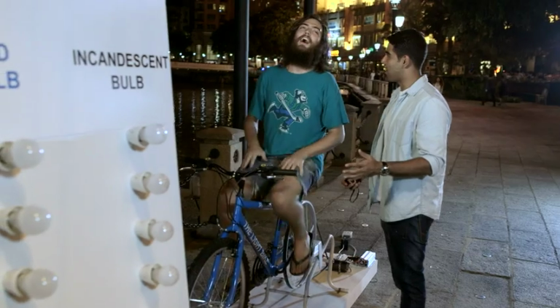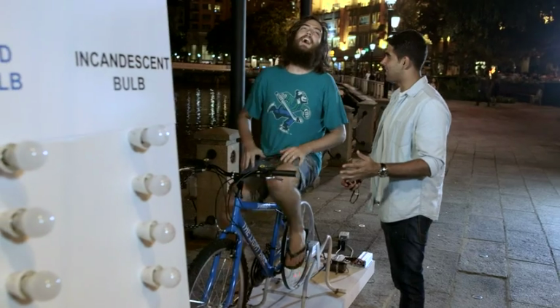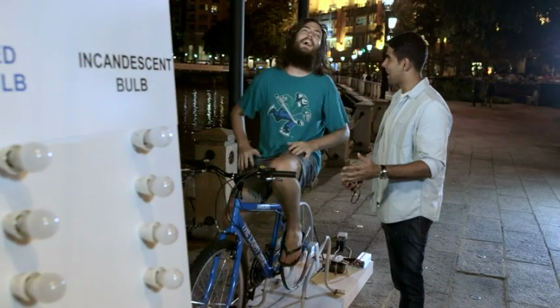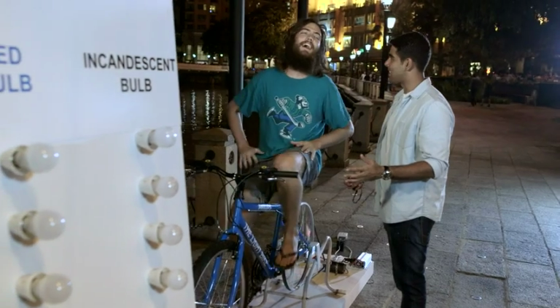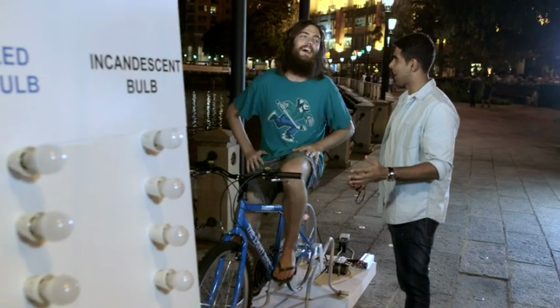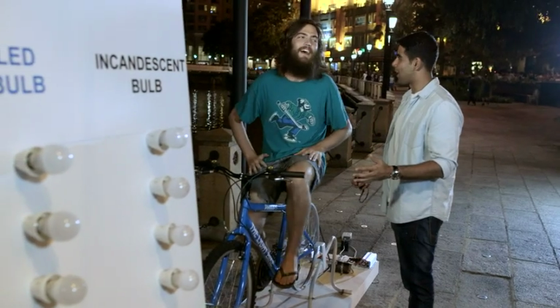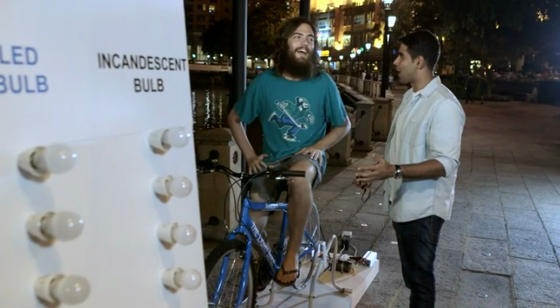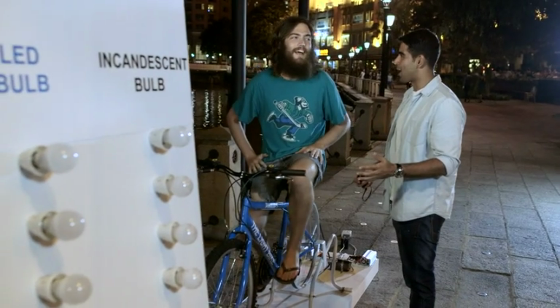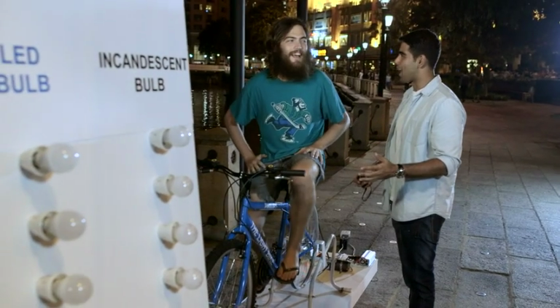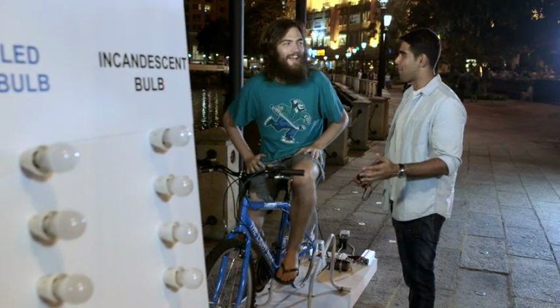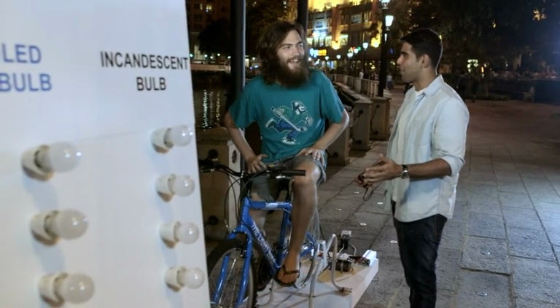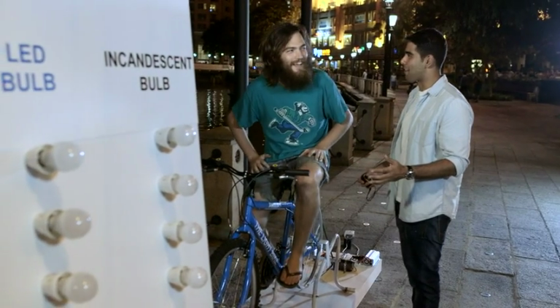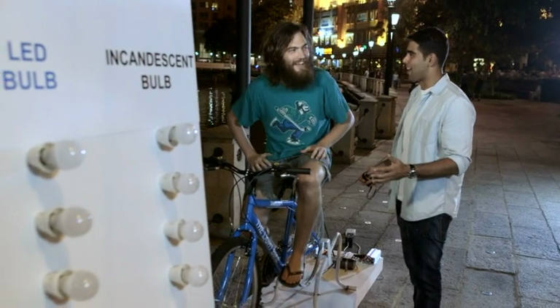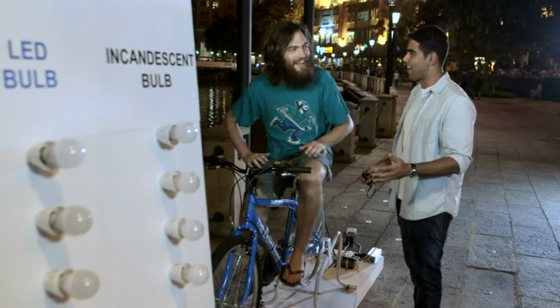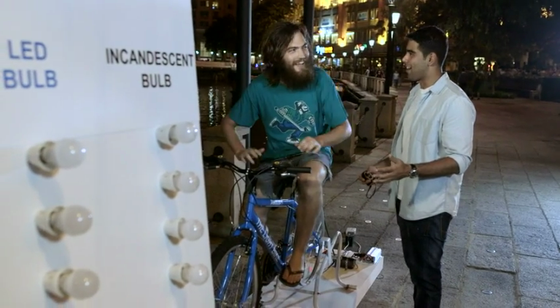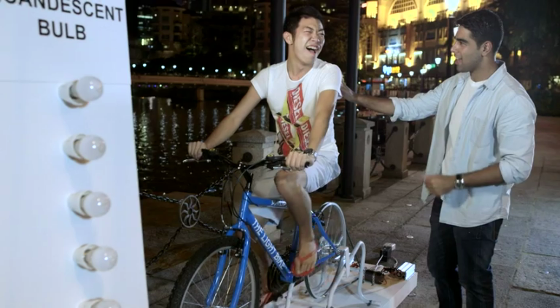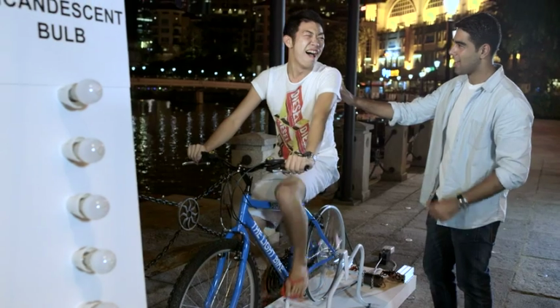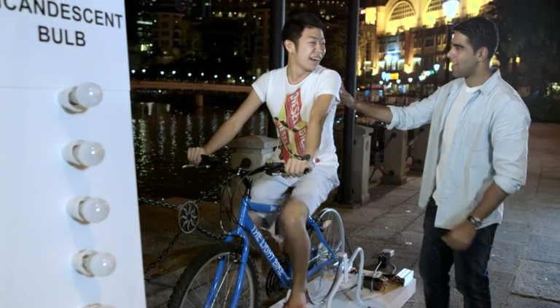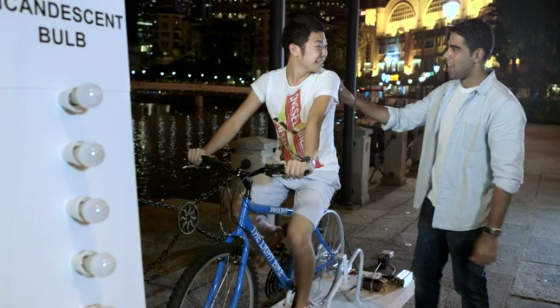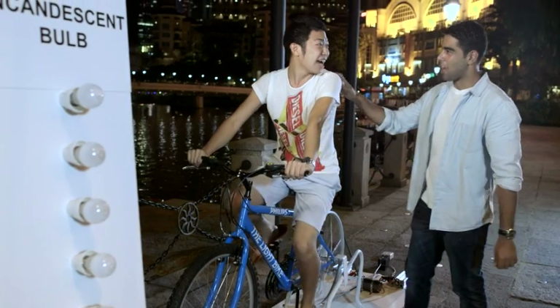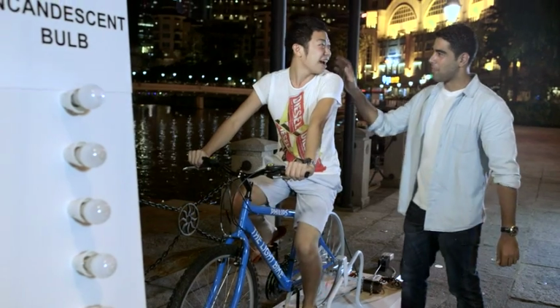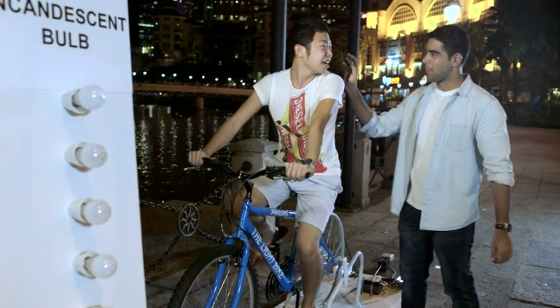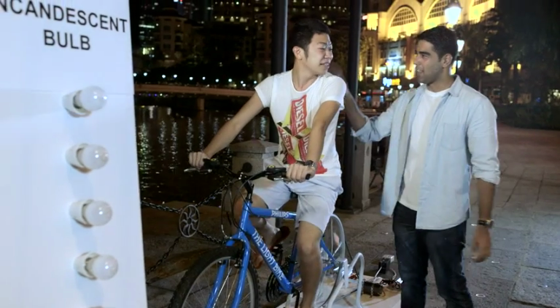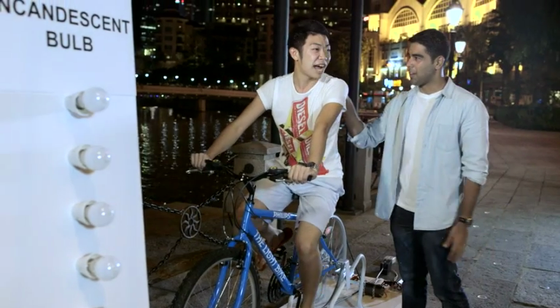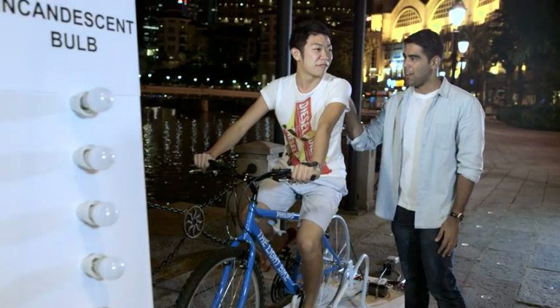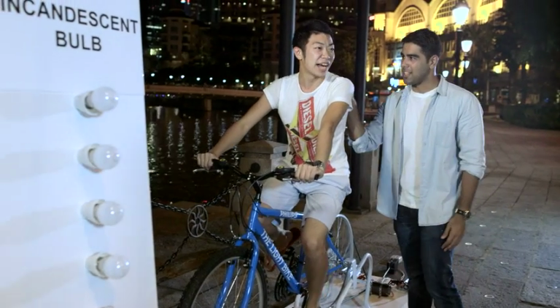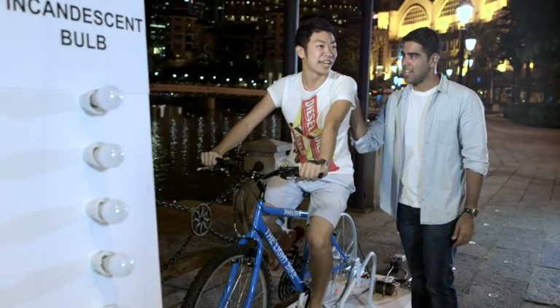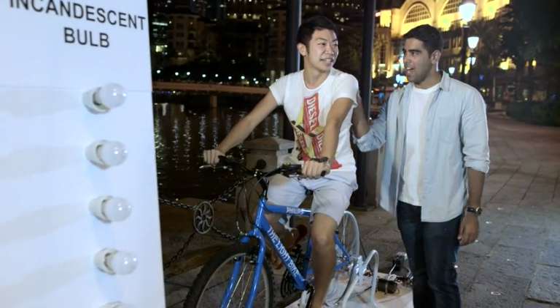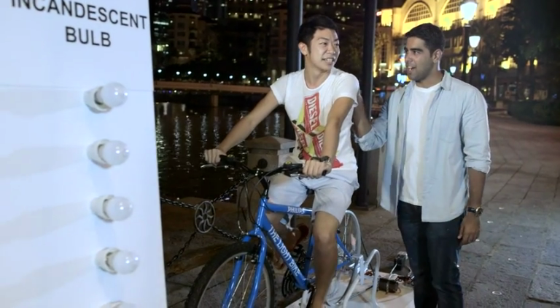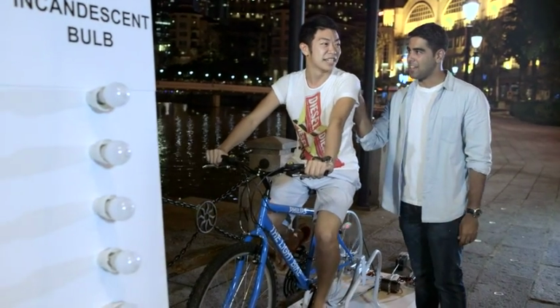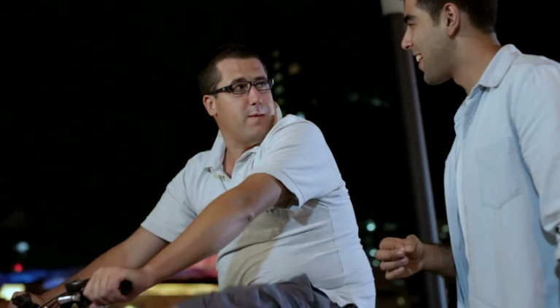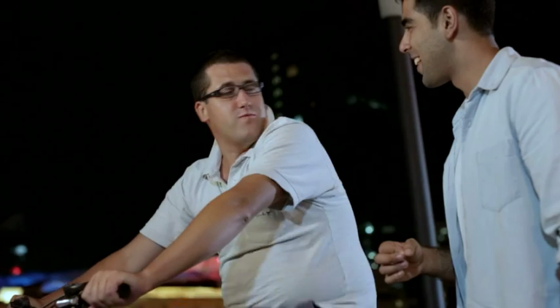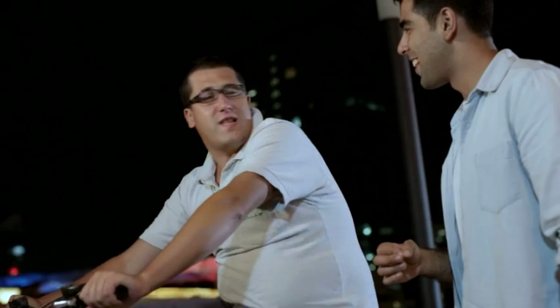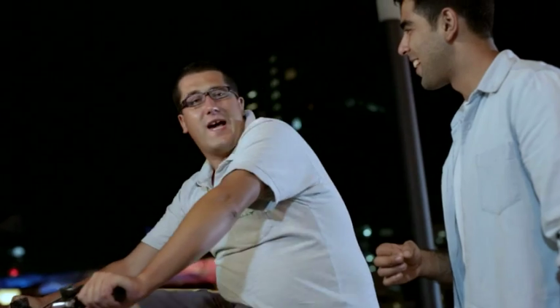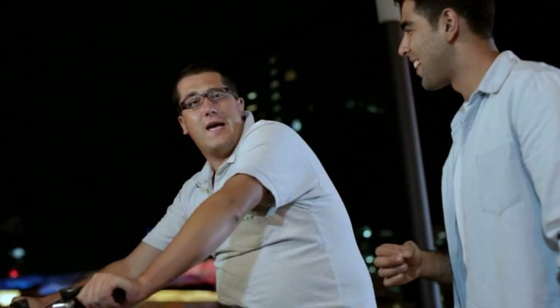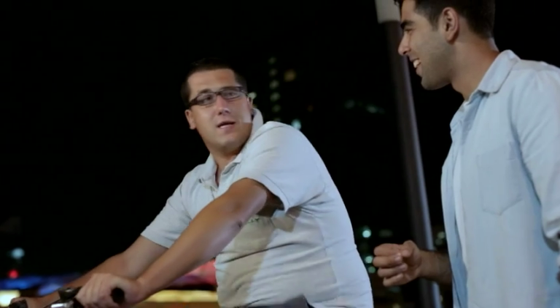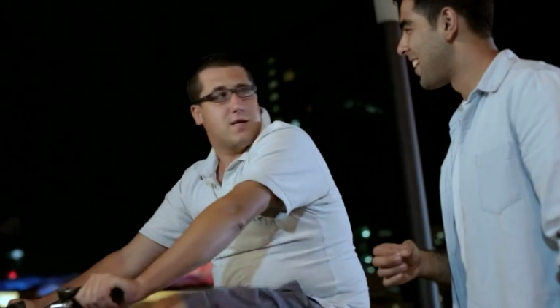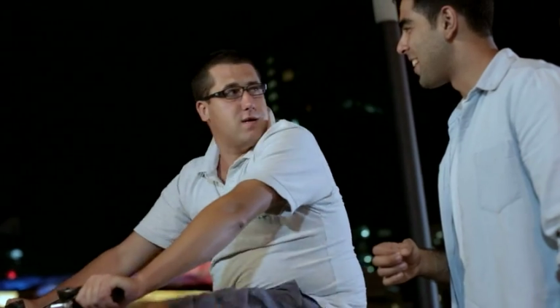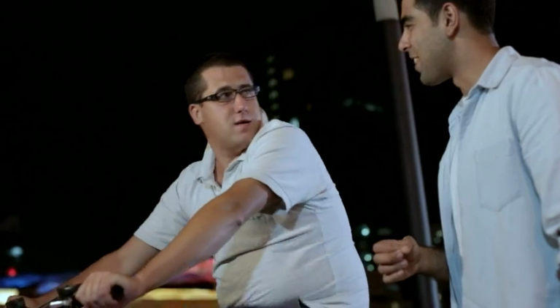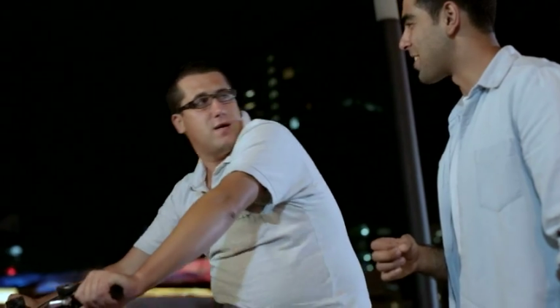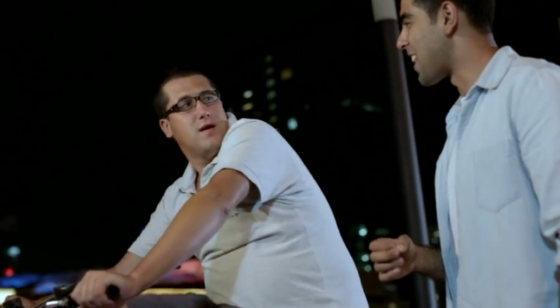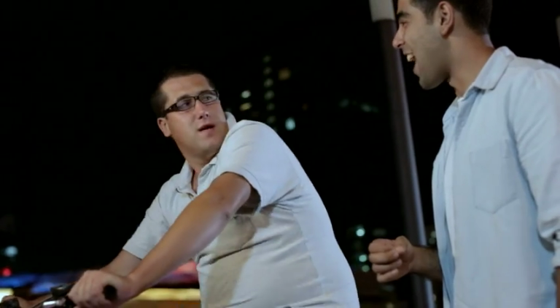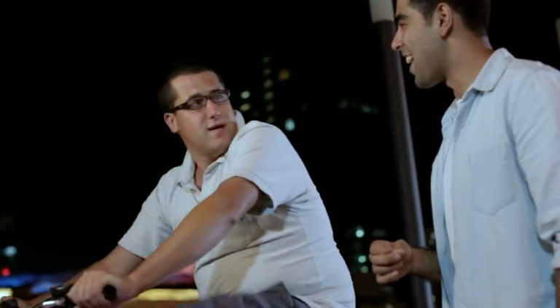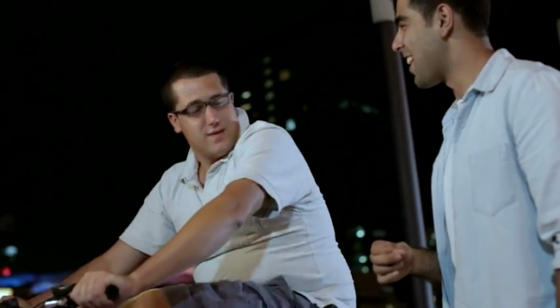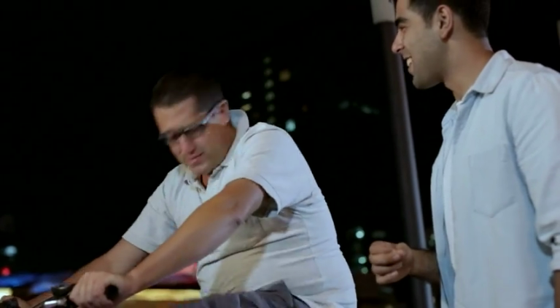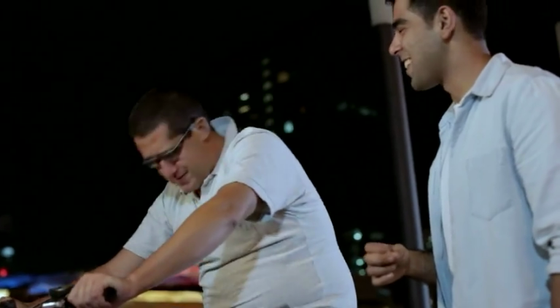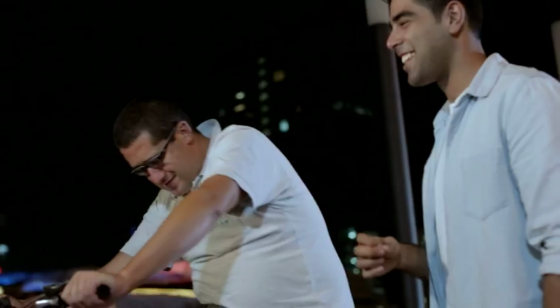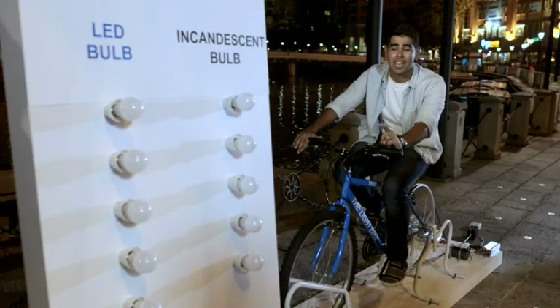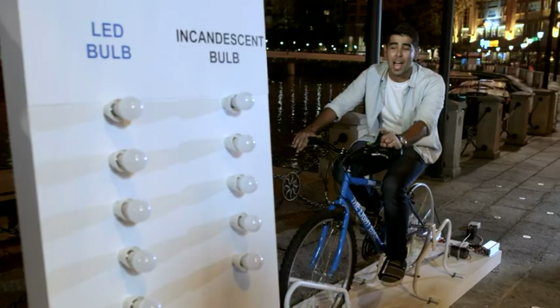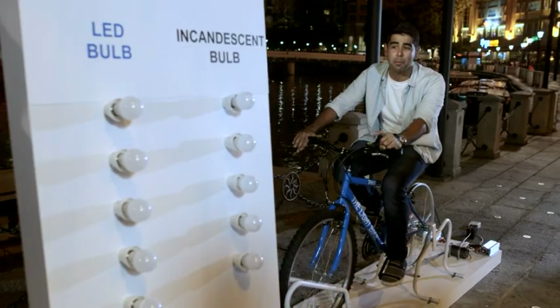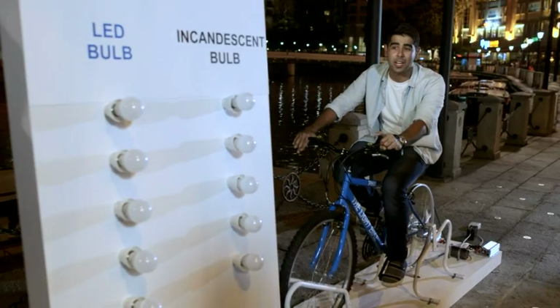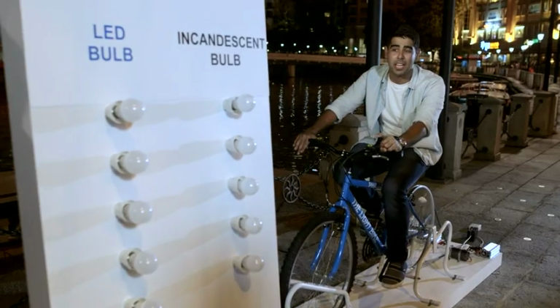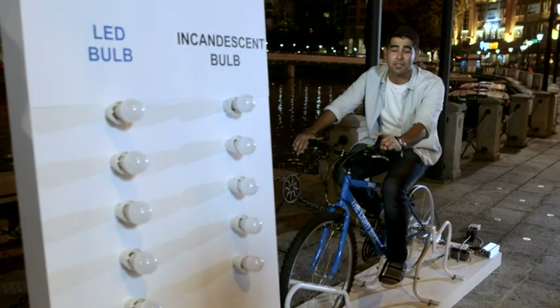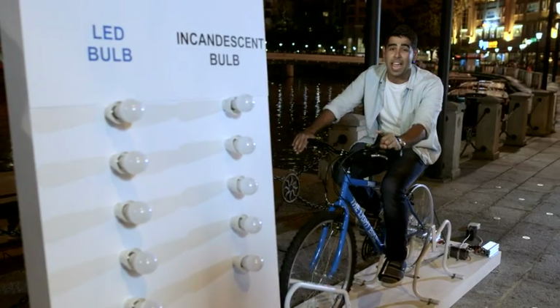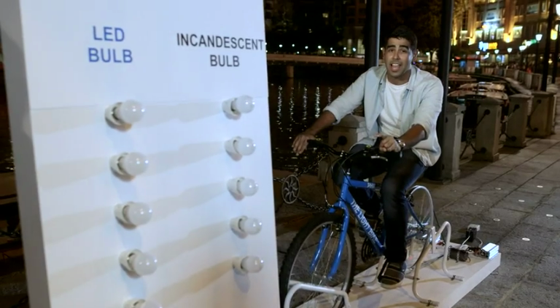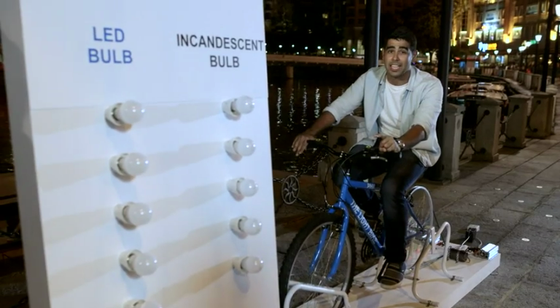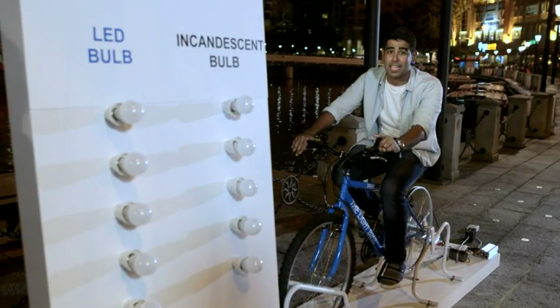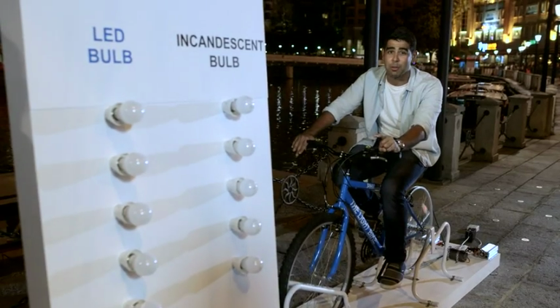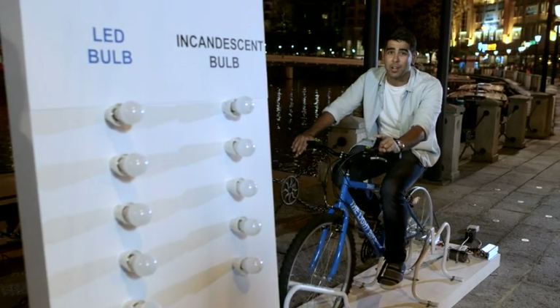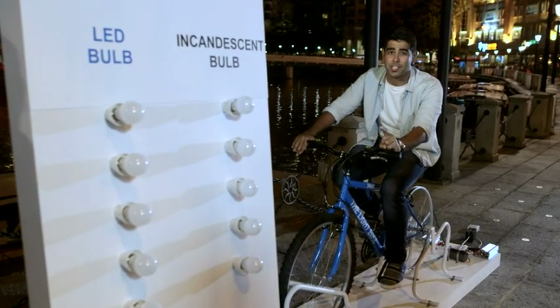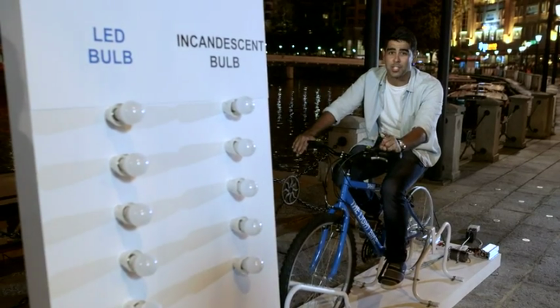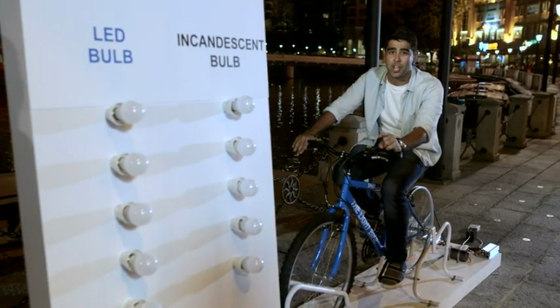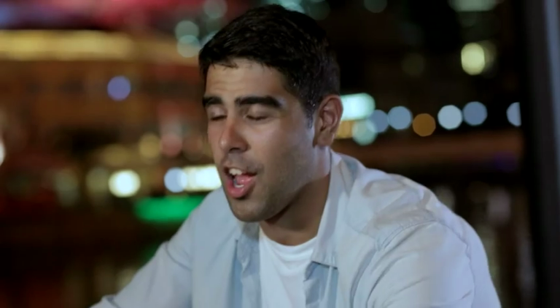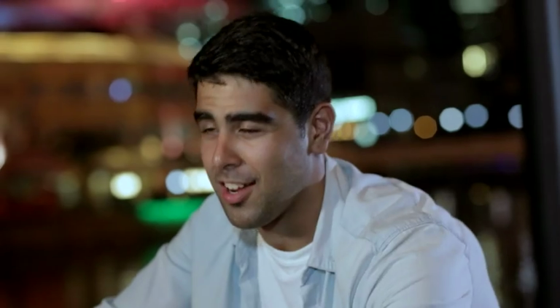Is that taking a lot of effort right now? Yes. How are you feeling? Very tired. I'm tired. You're tired? Now I'm going to give the LED ones a shot.